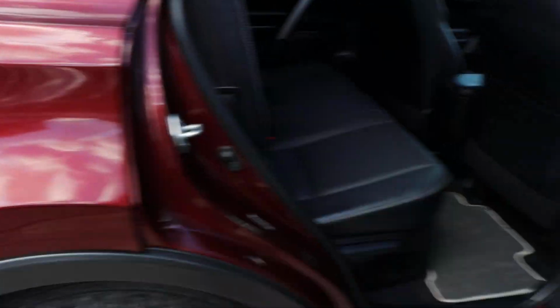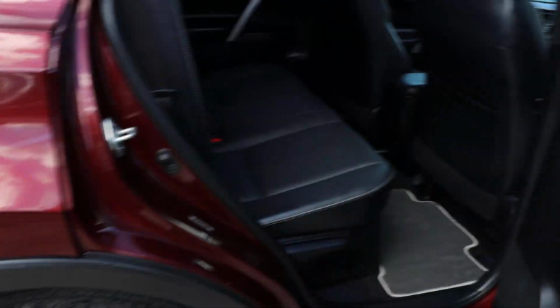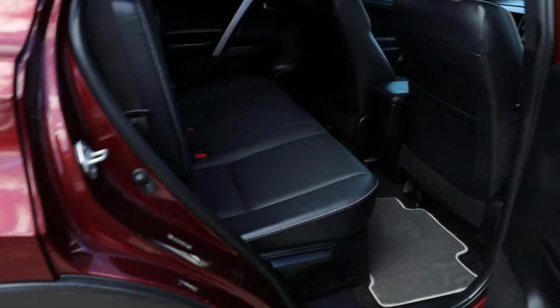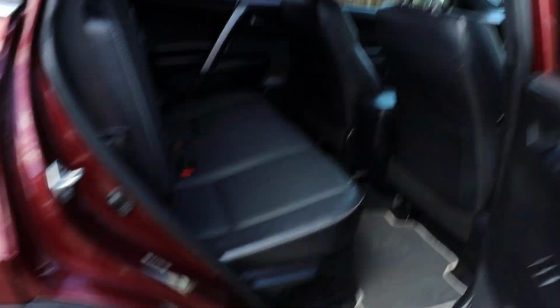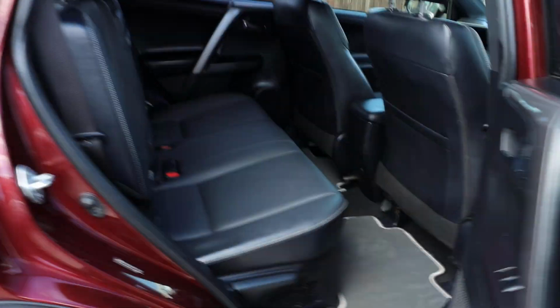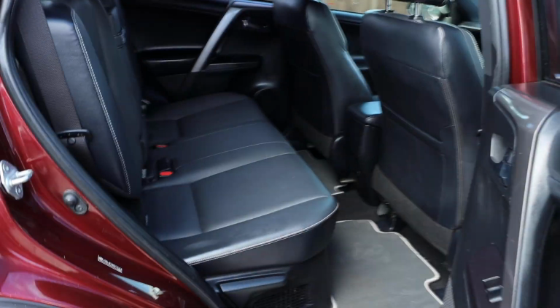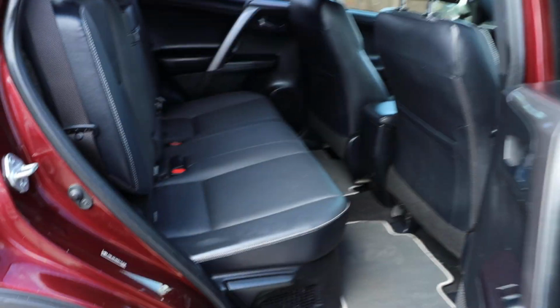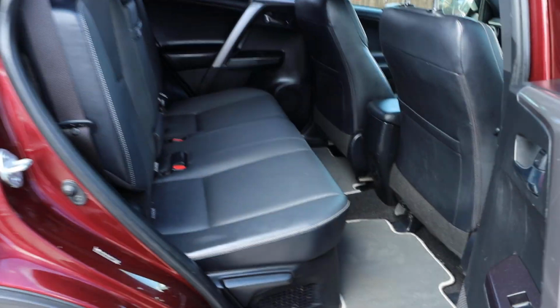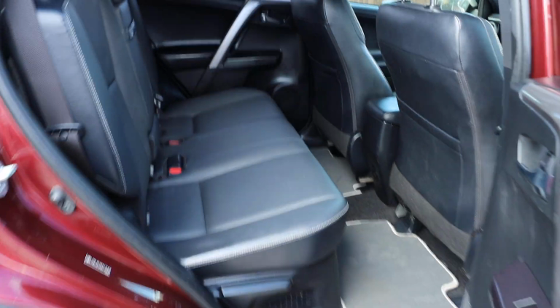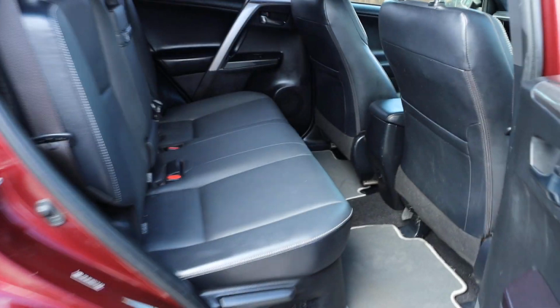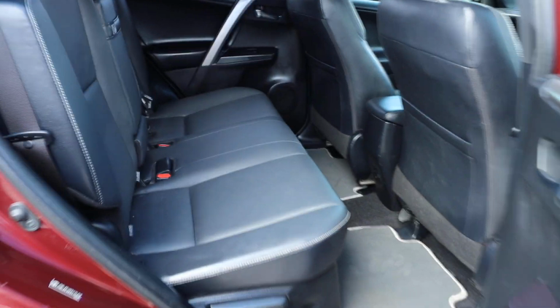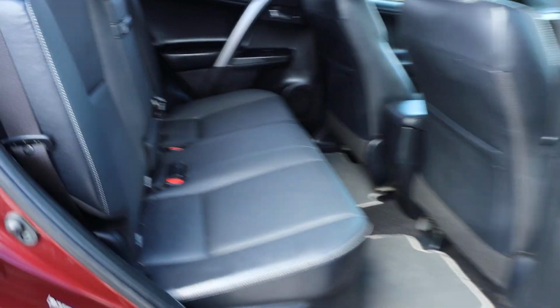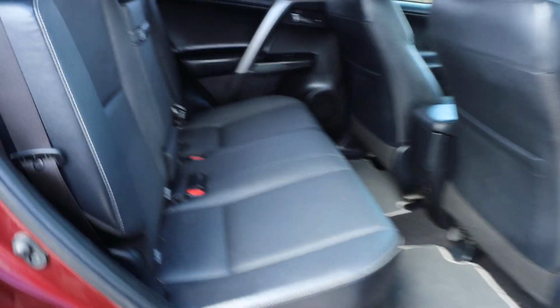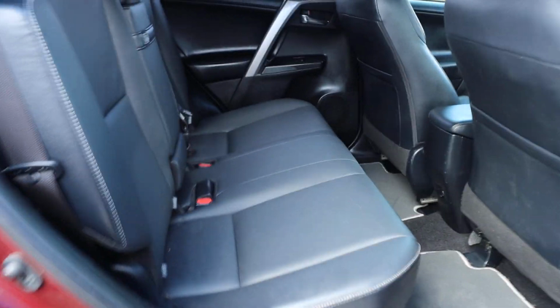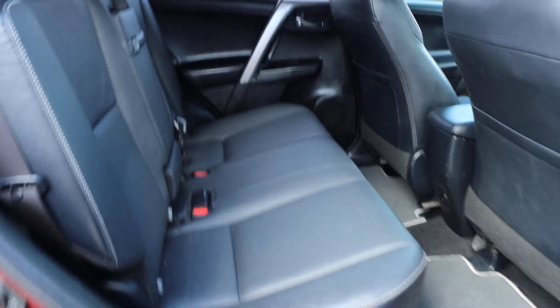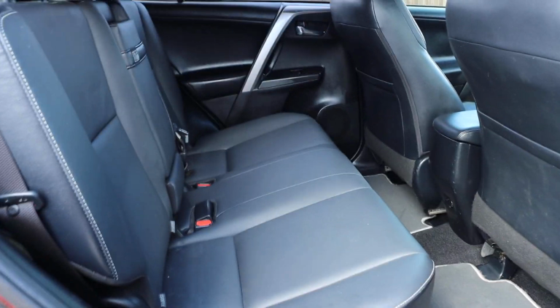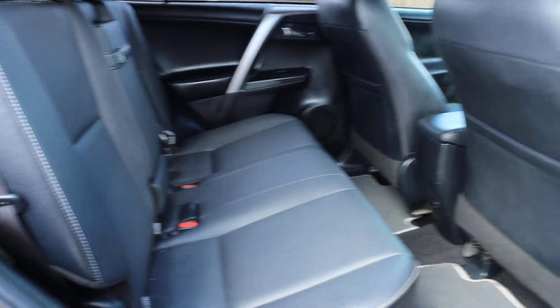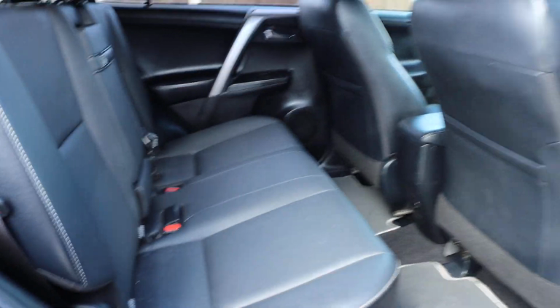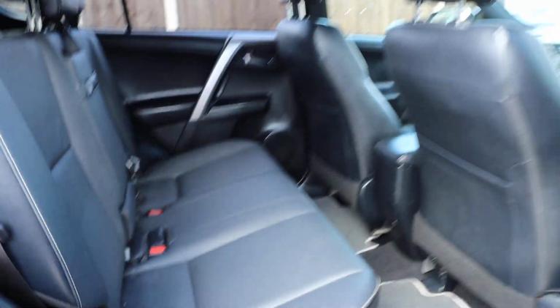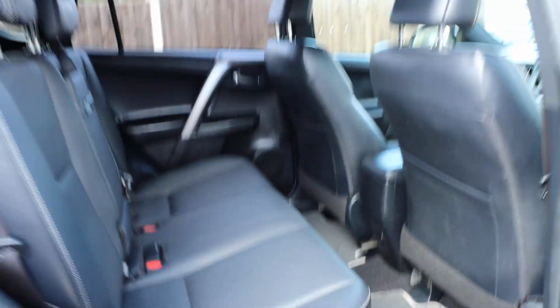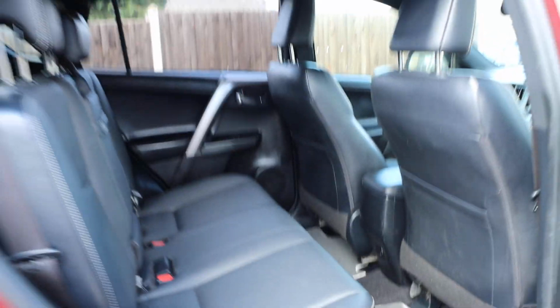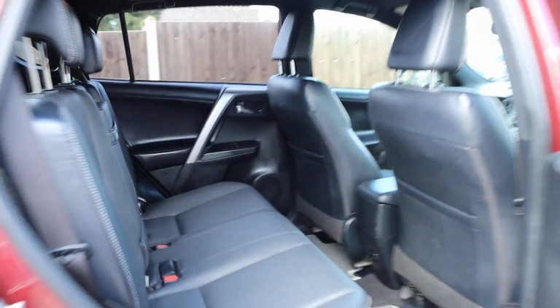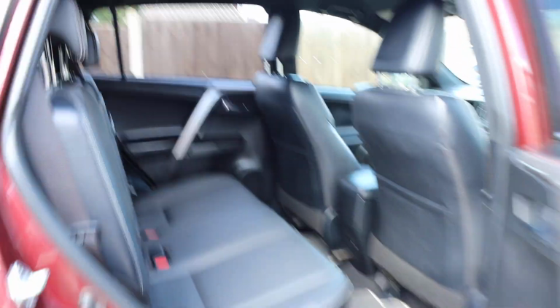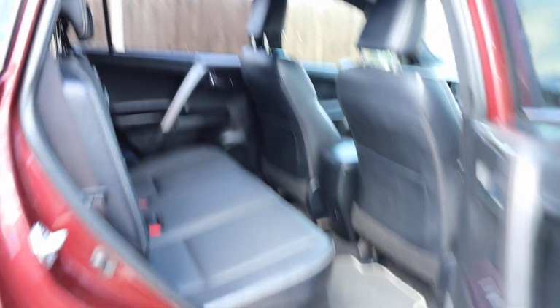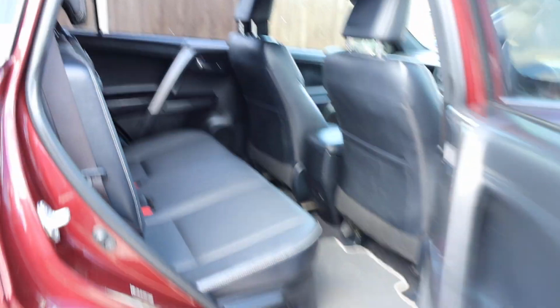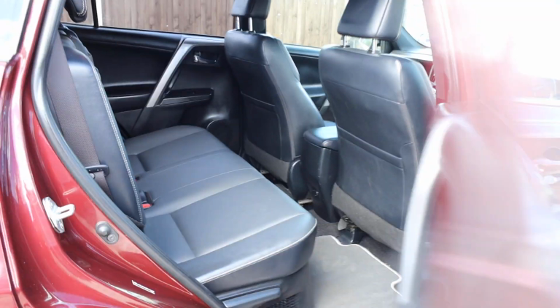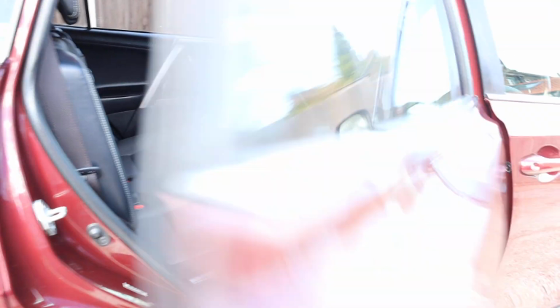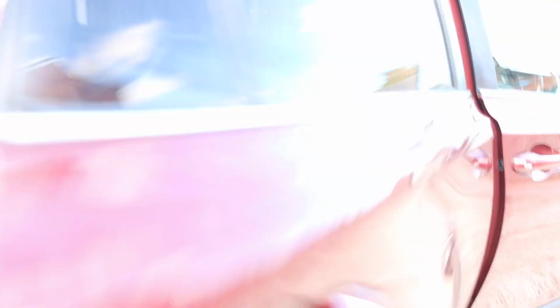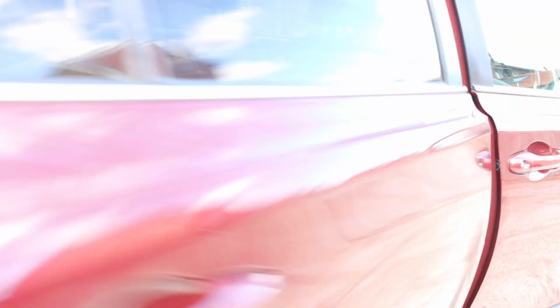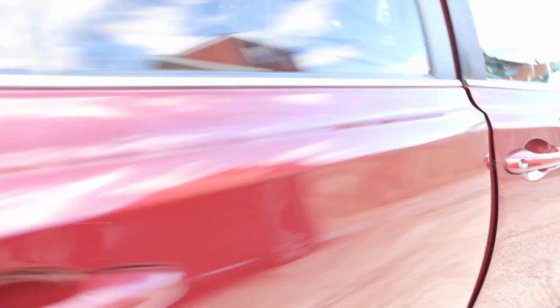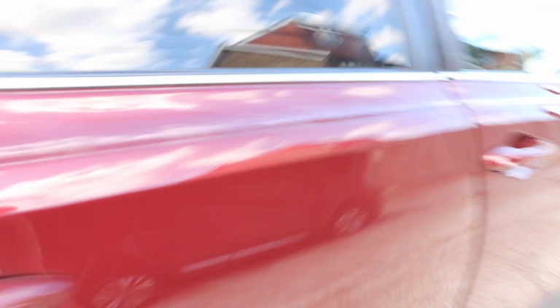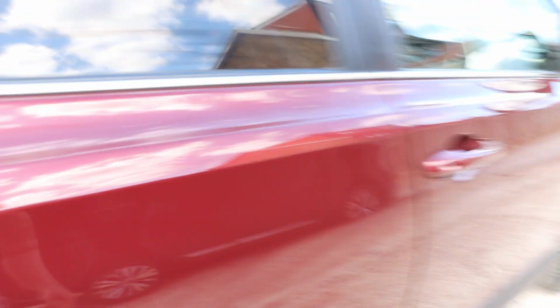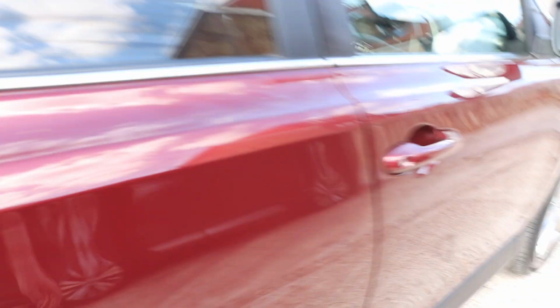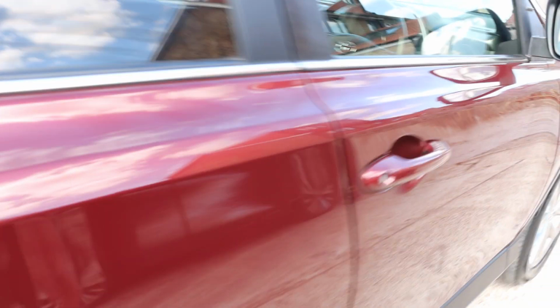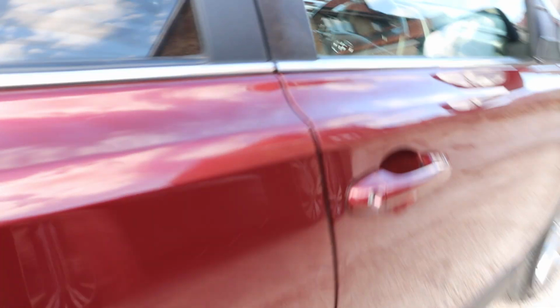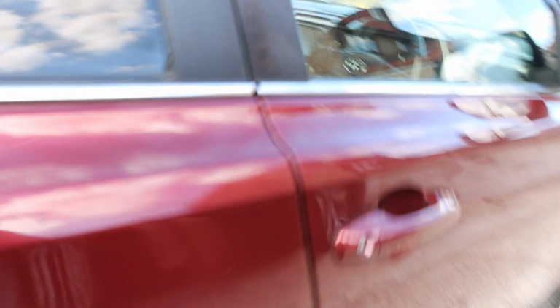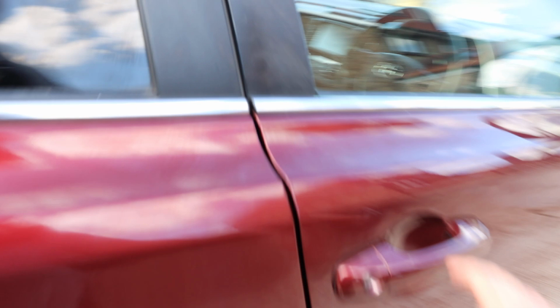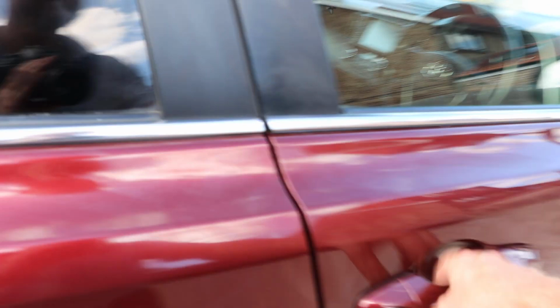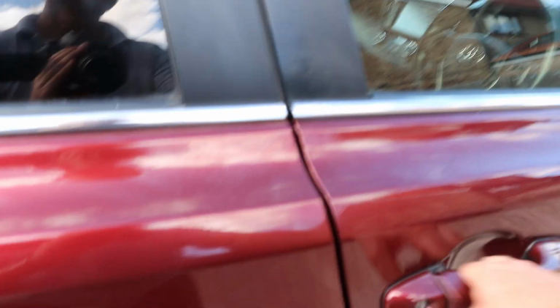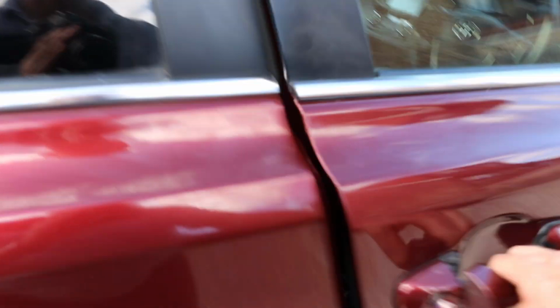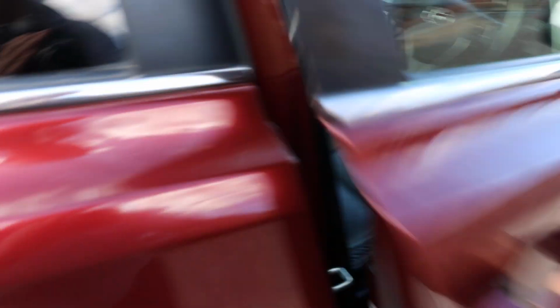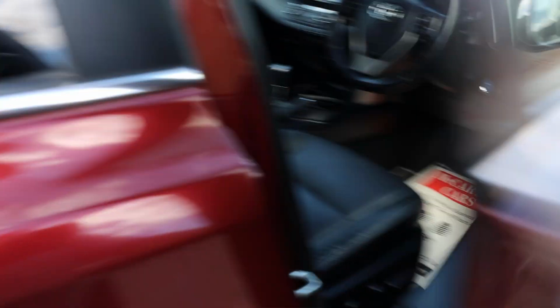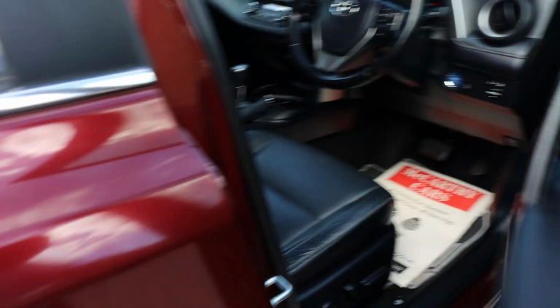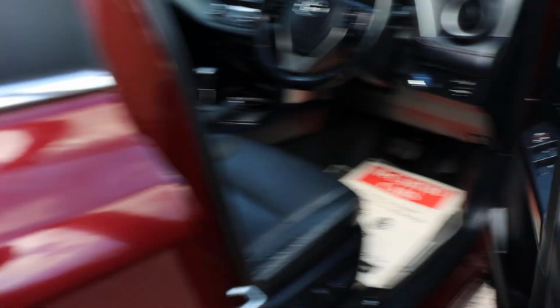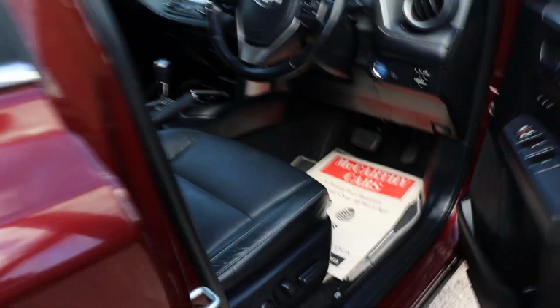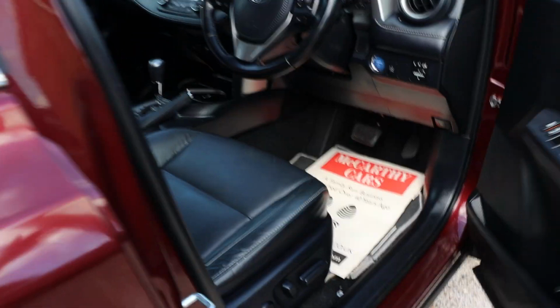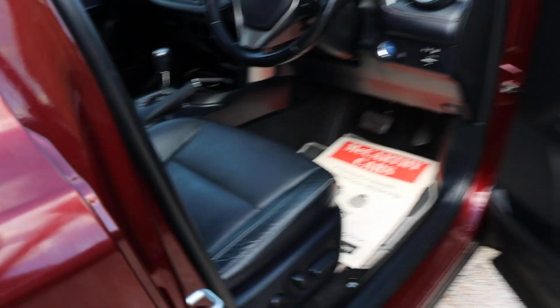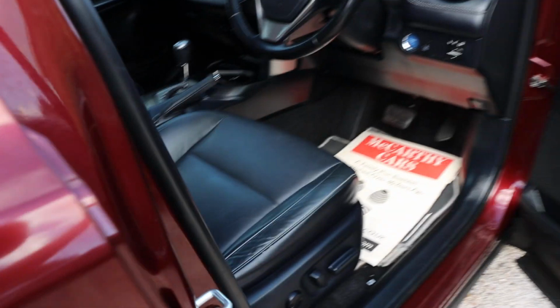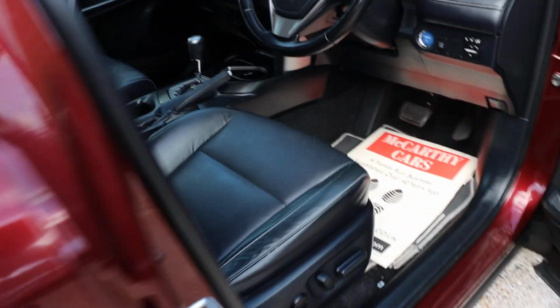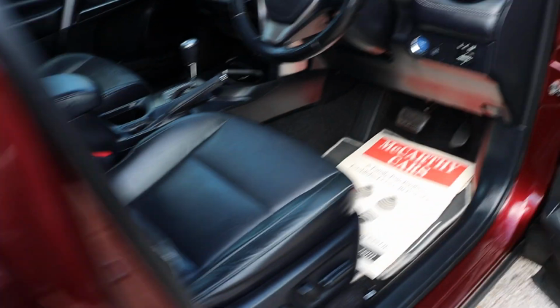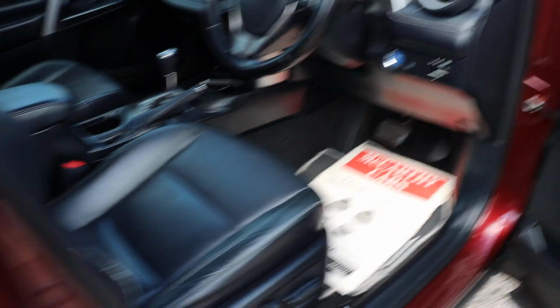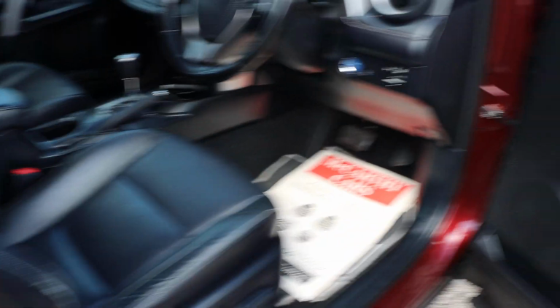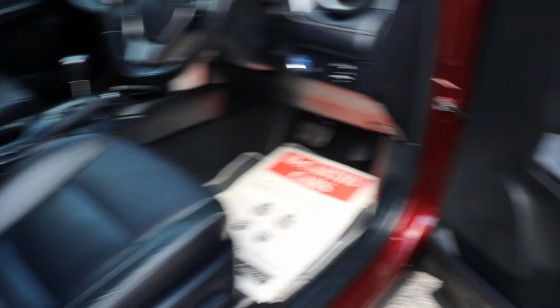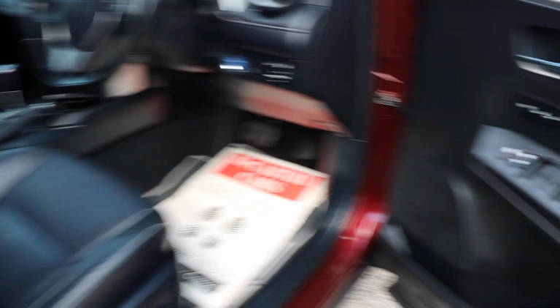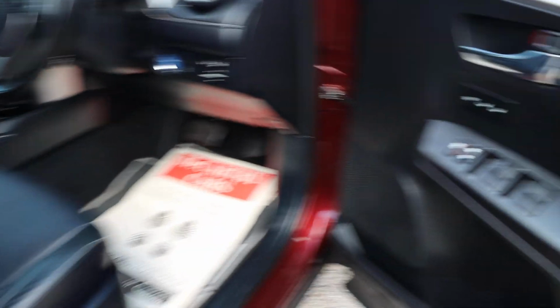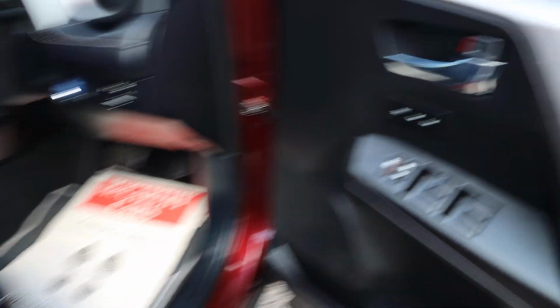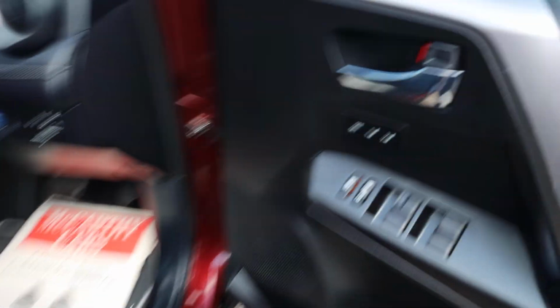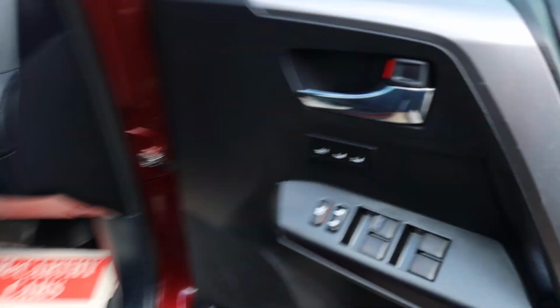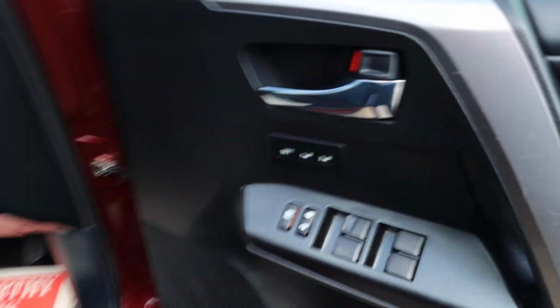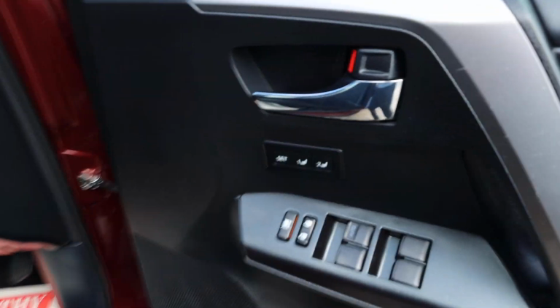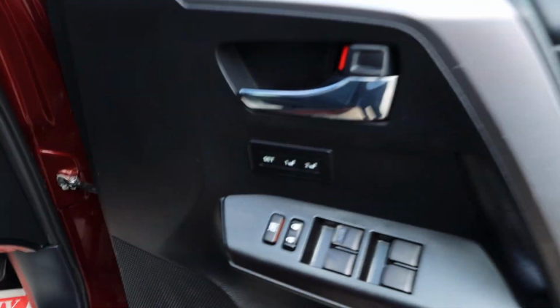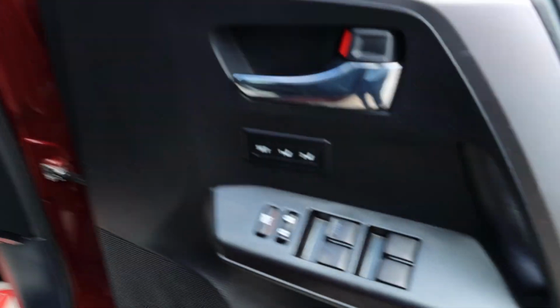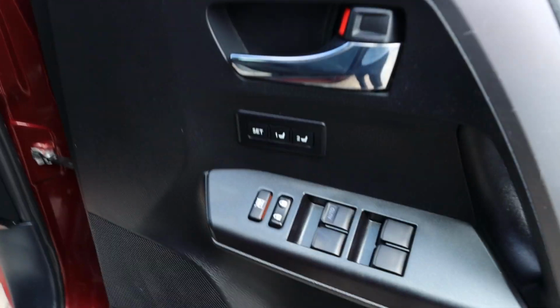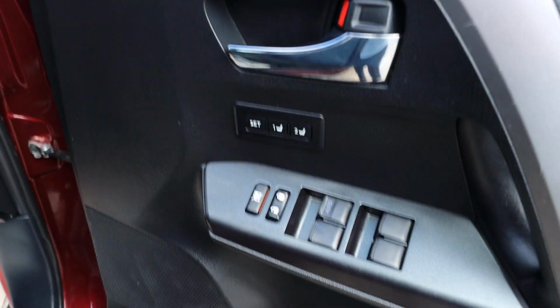Full black leather interior with ISOFIX, full electric seat with memory function.